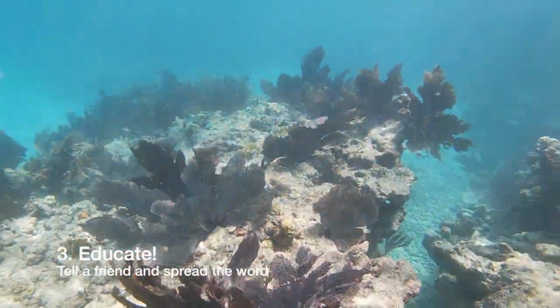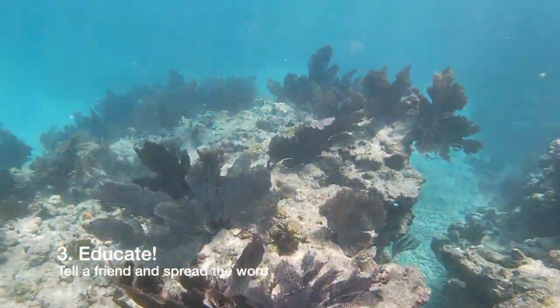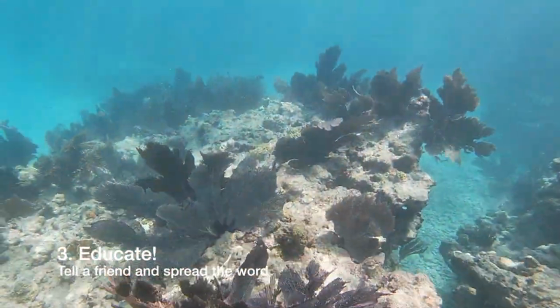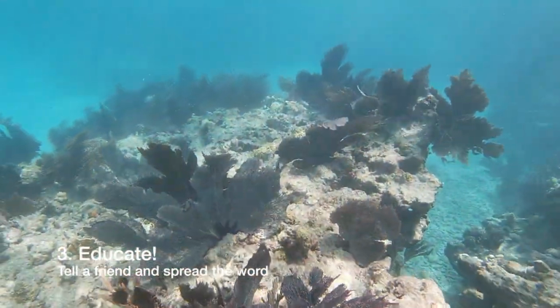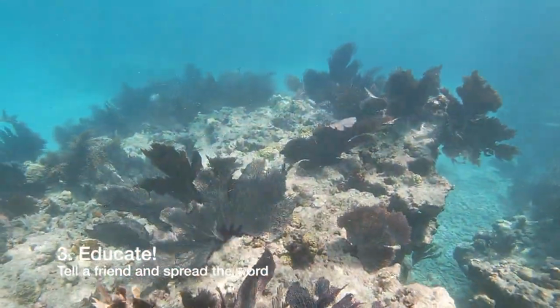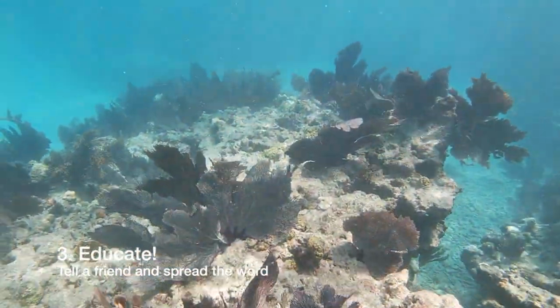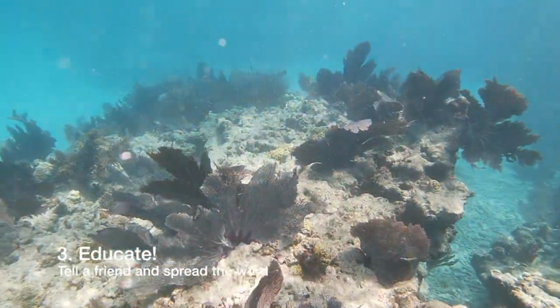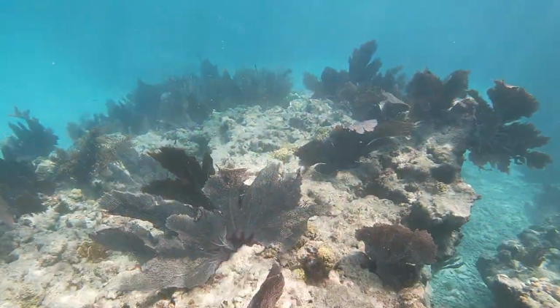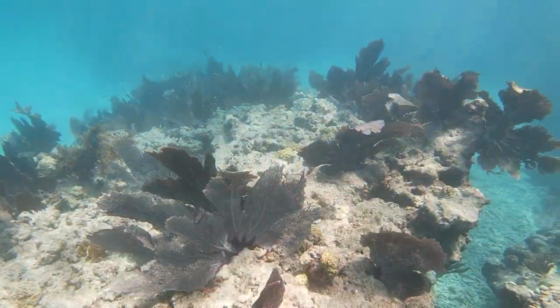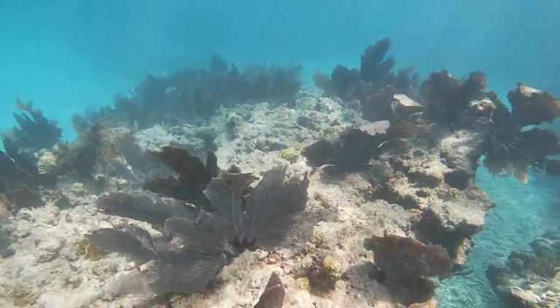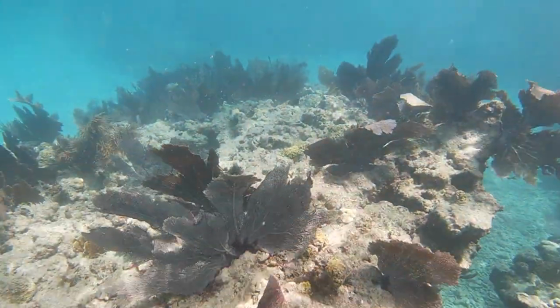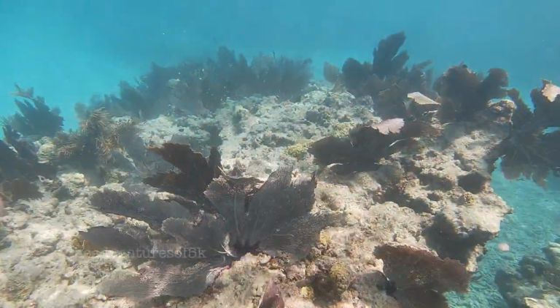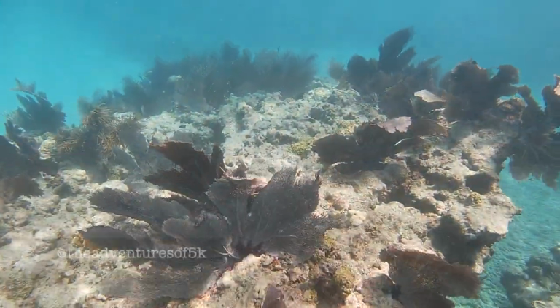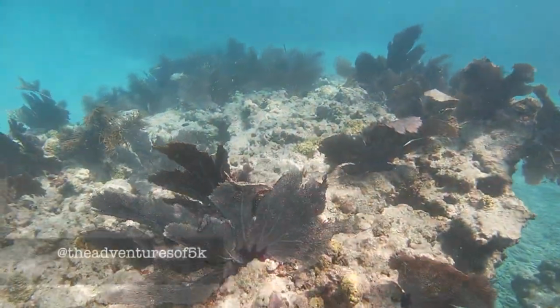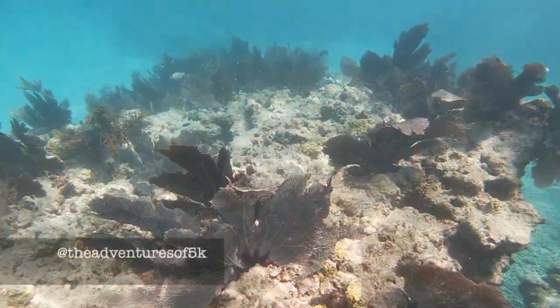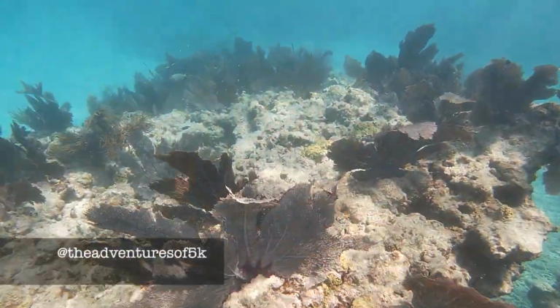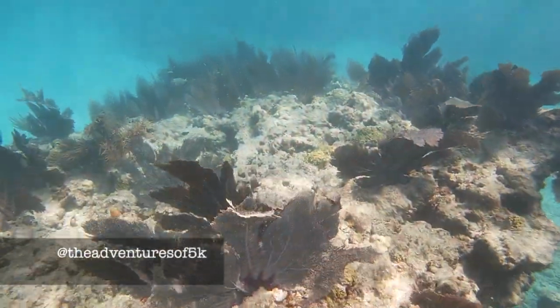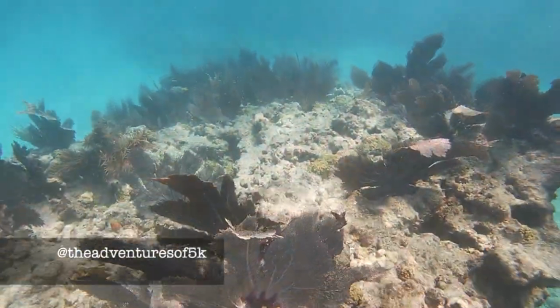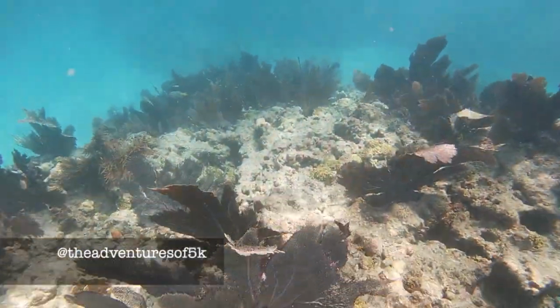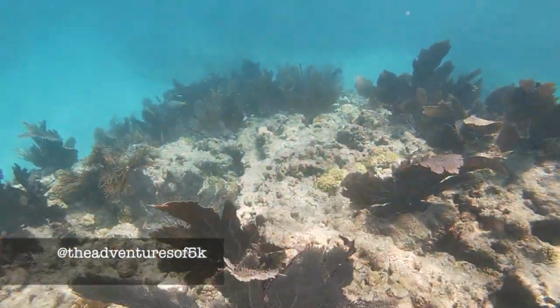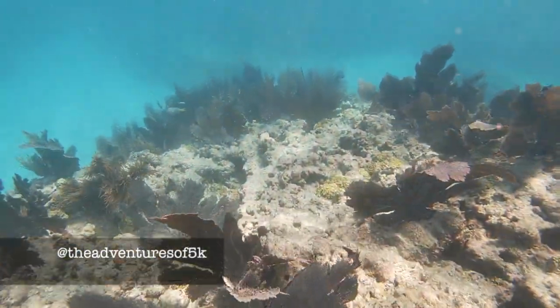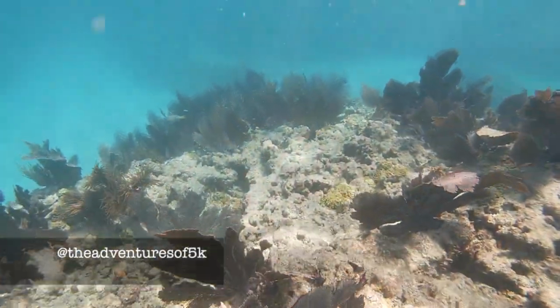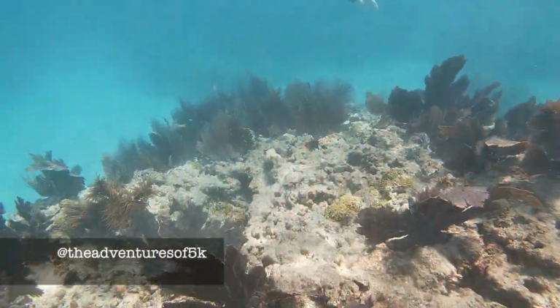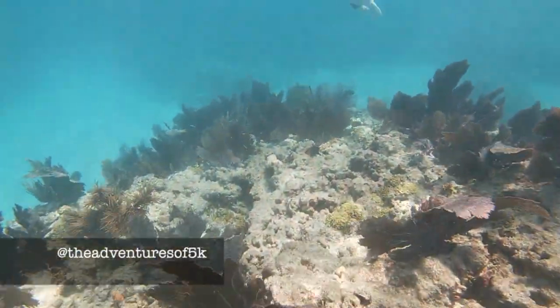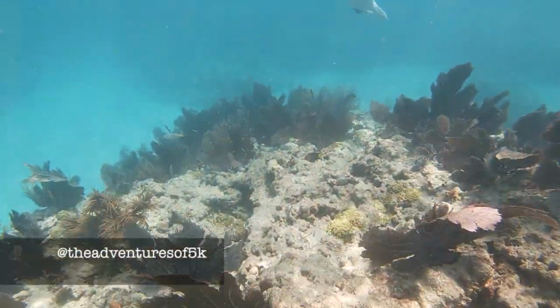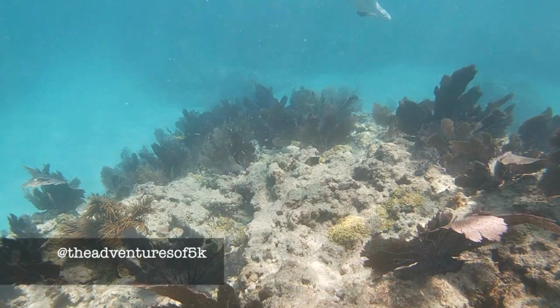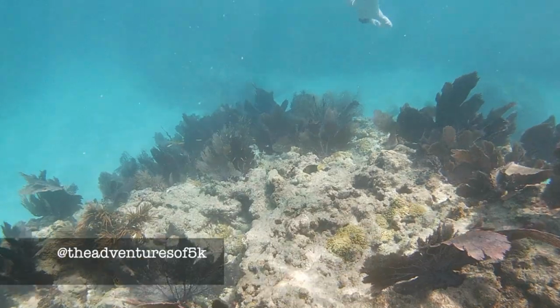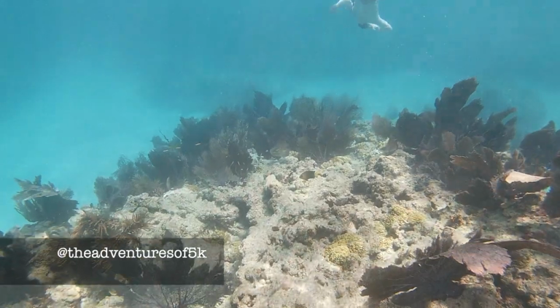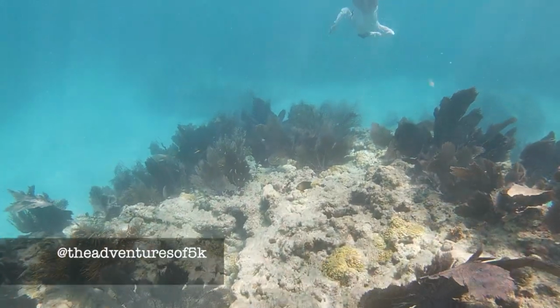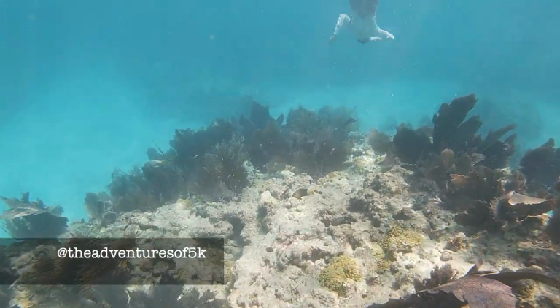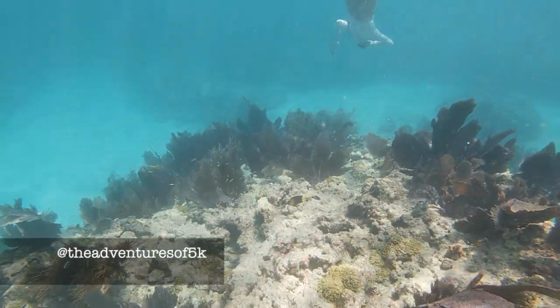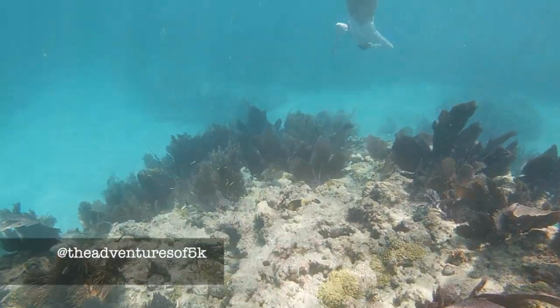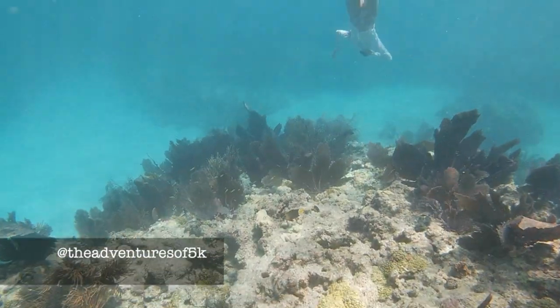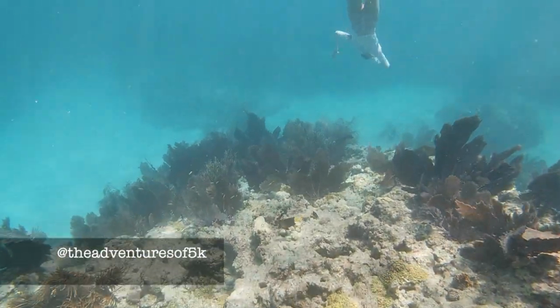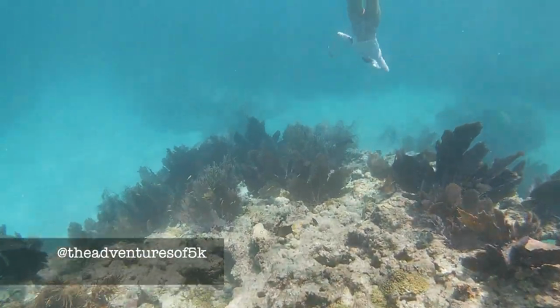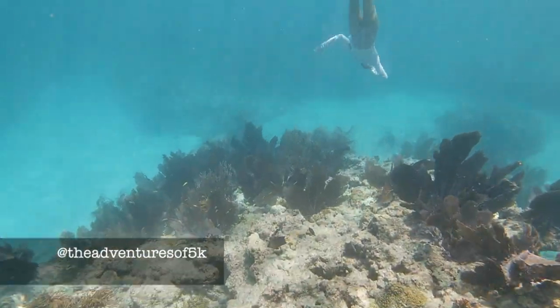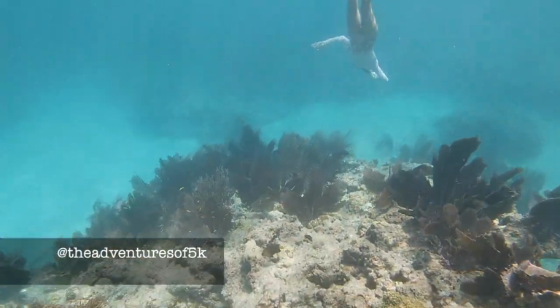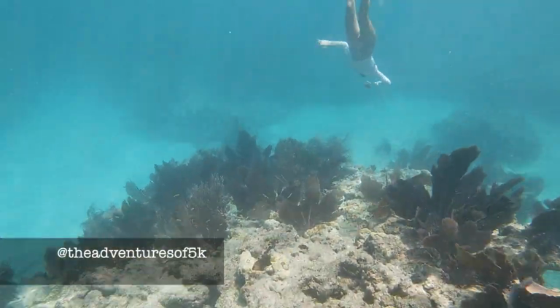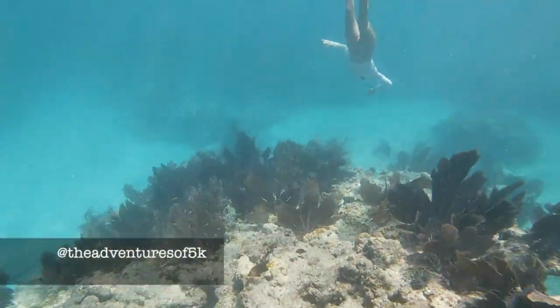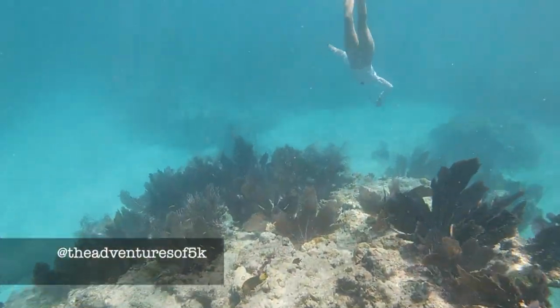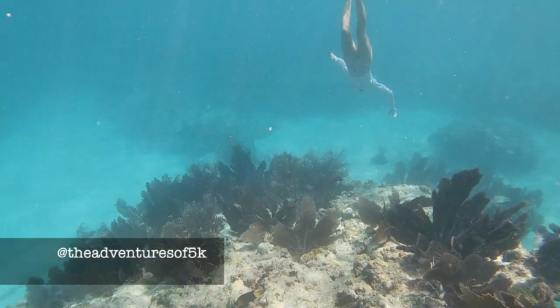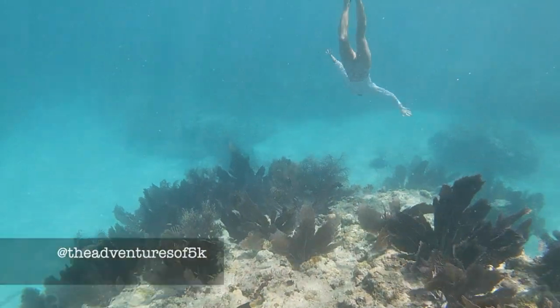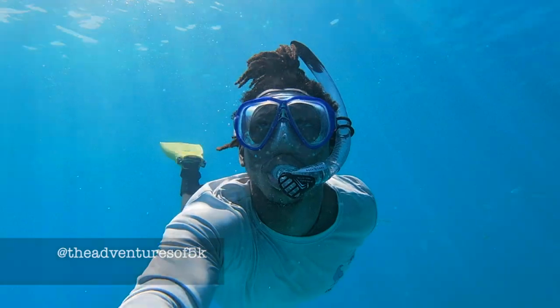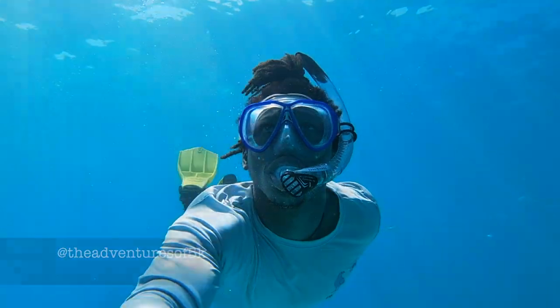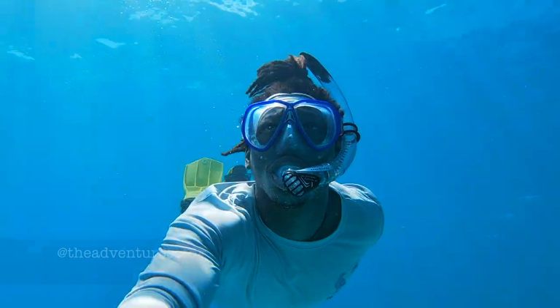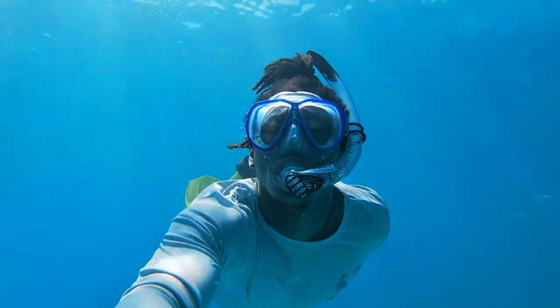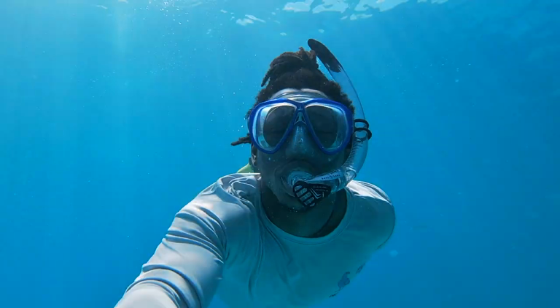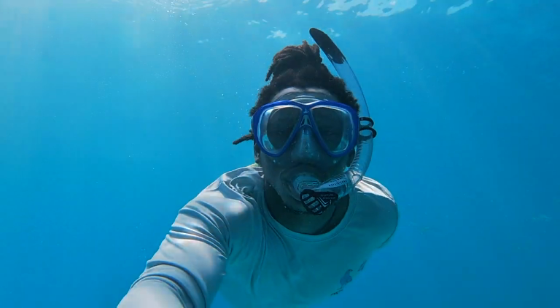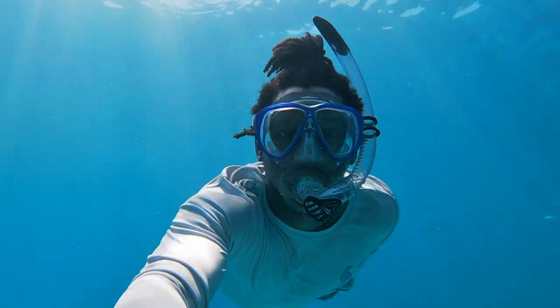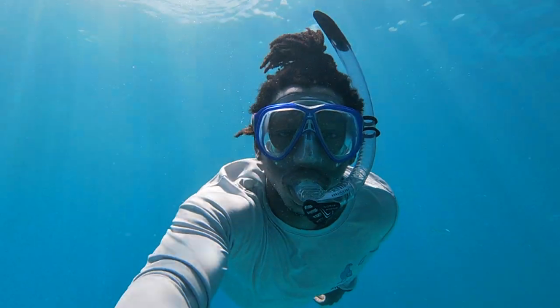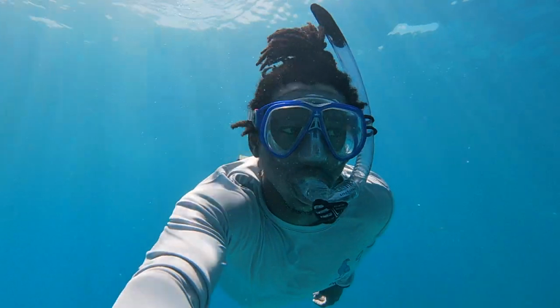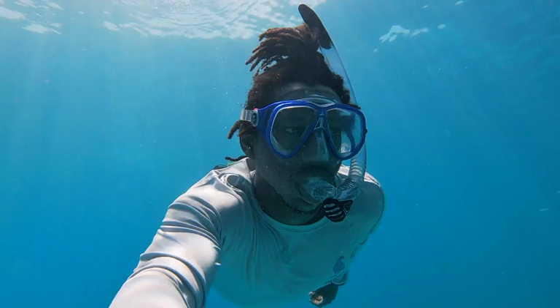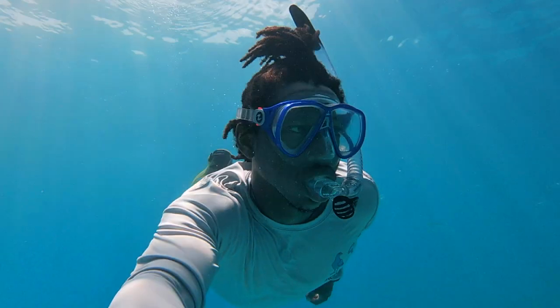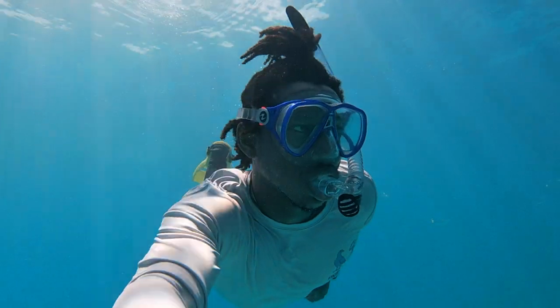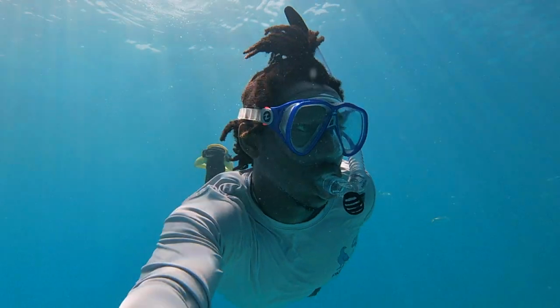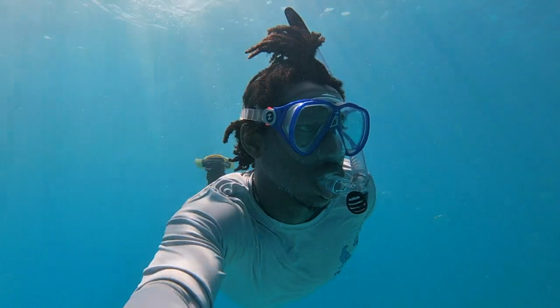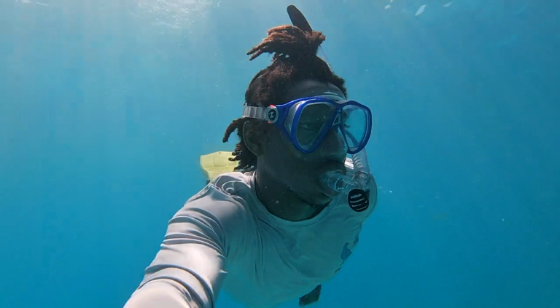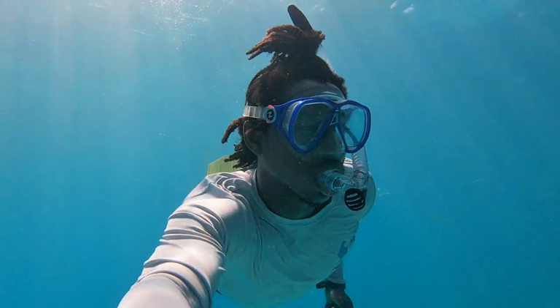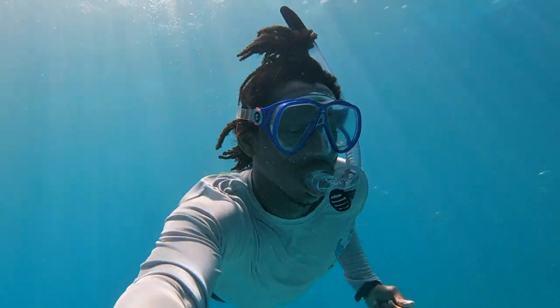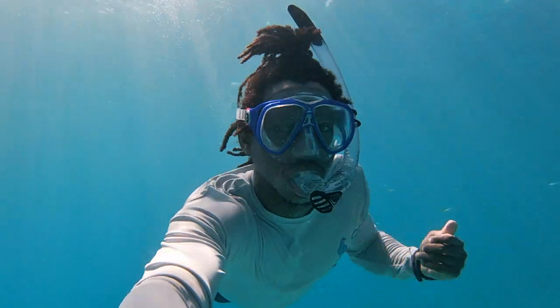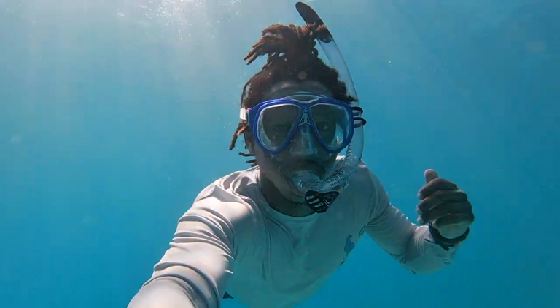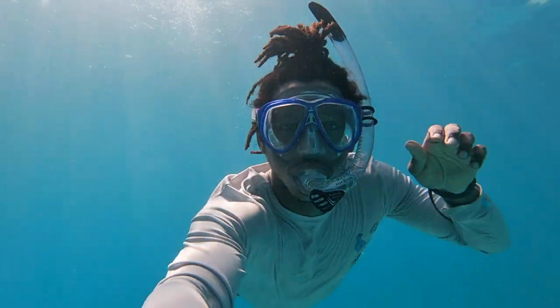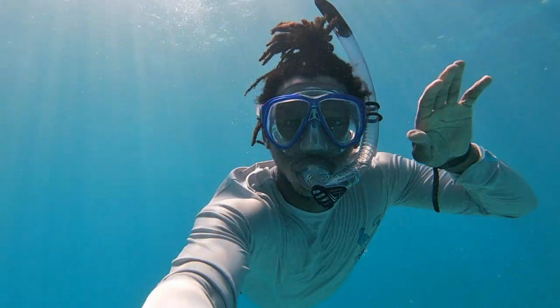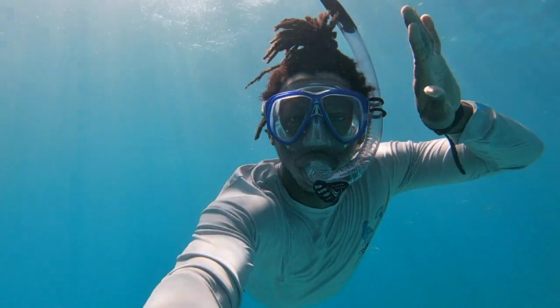For more information on saving coral and wildlife education, head over to my Instagram at The Adventures of 5K. Thanks for tuning in to 5K's Wildlife Wednesdays — see you on the next adventure.